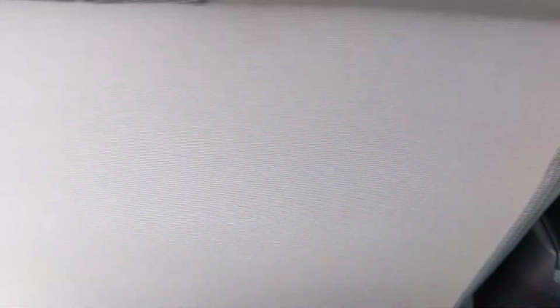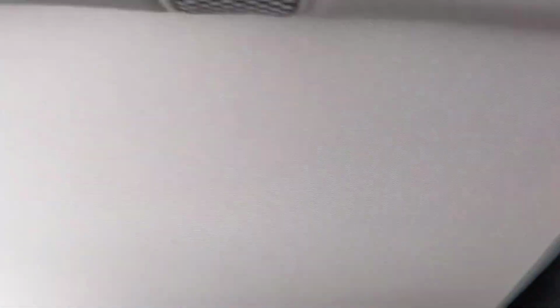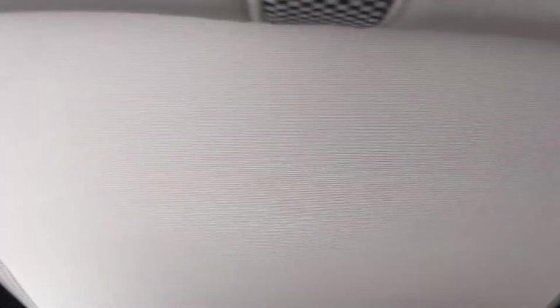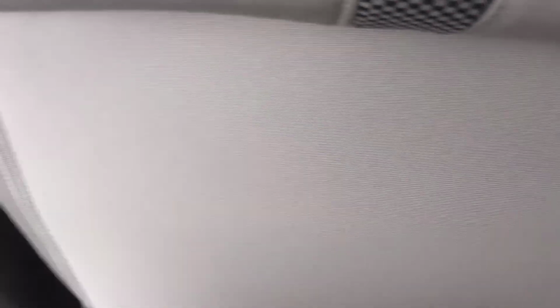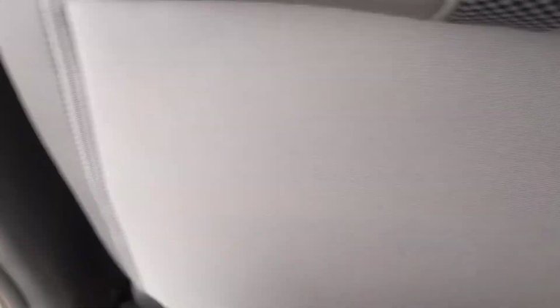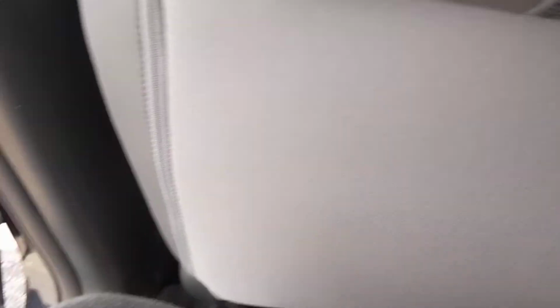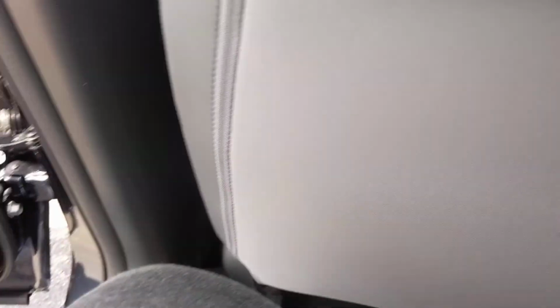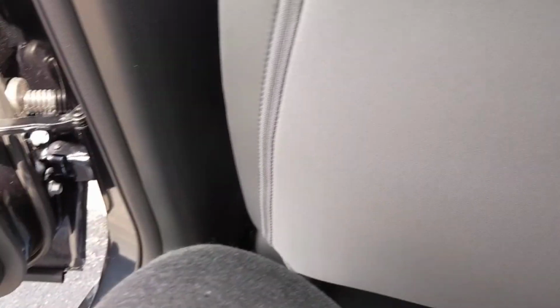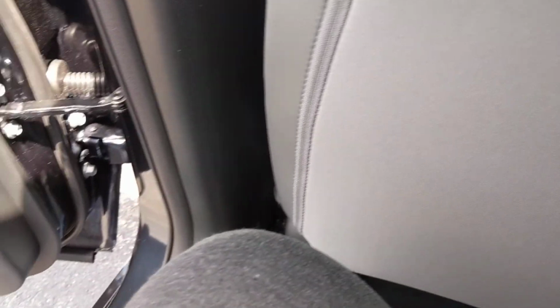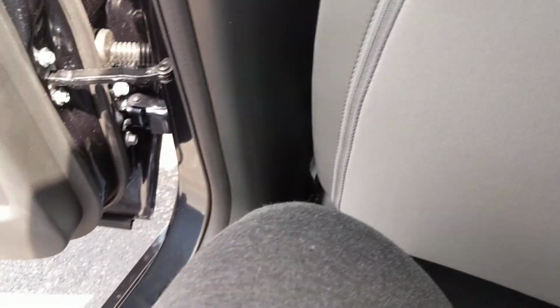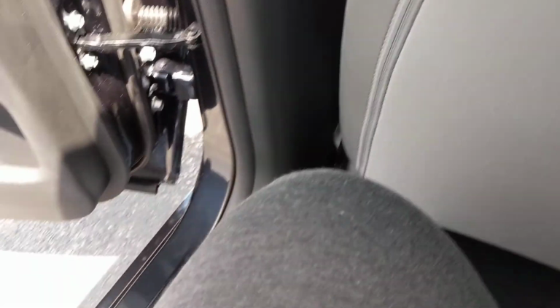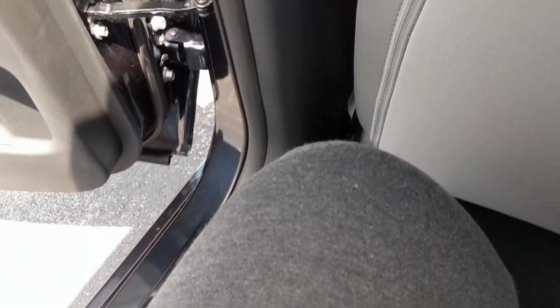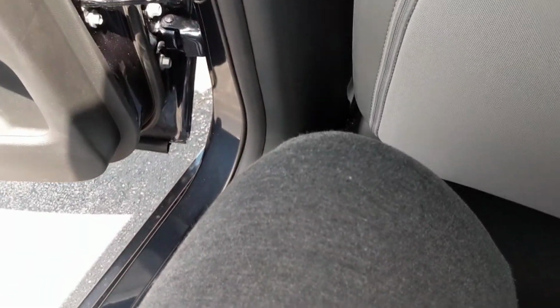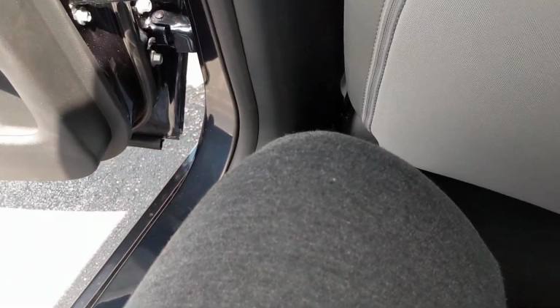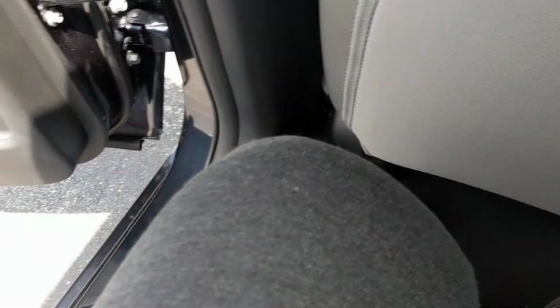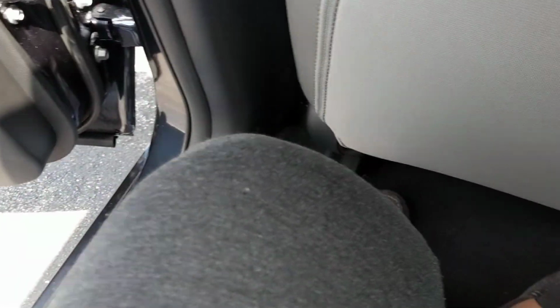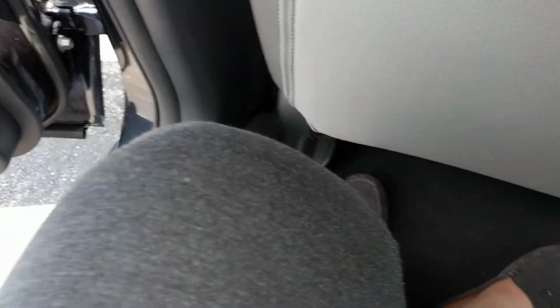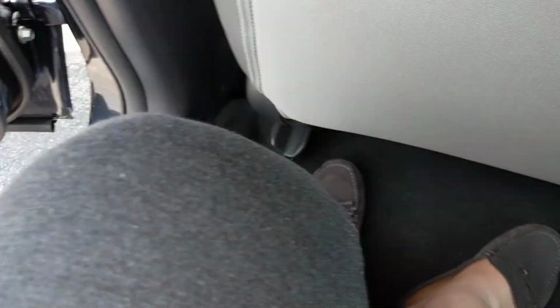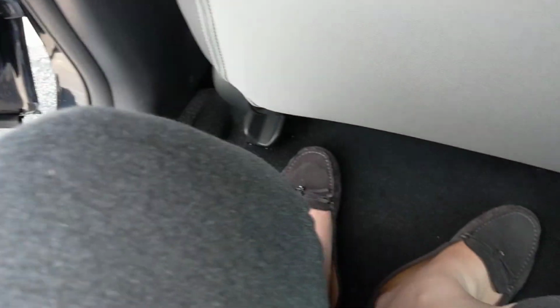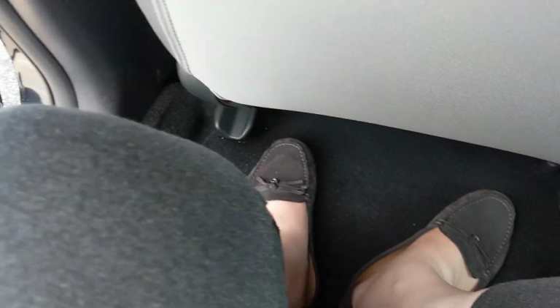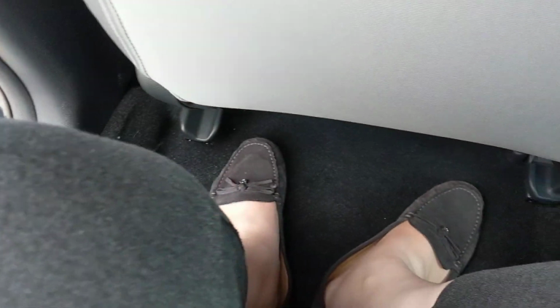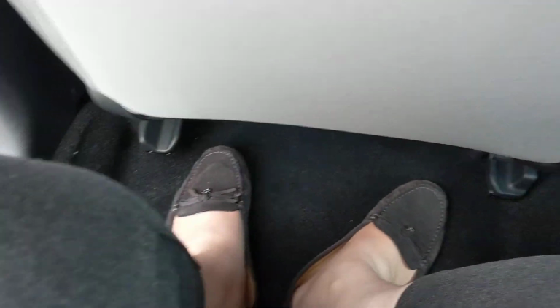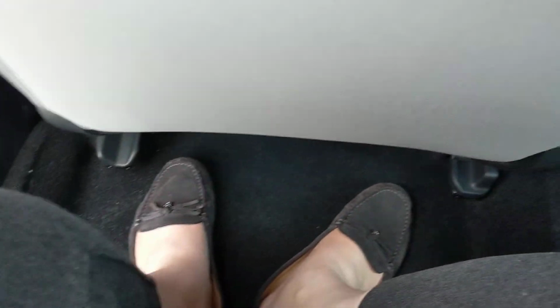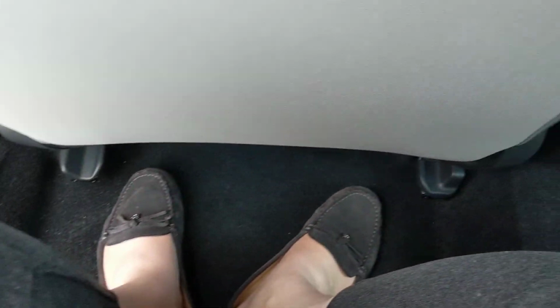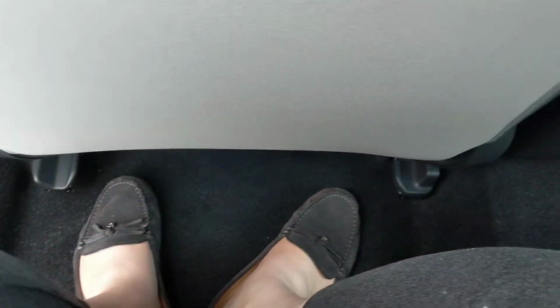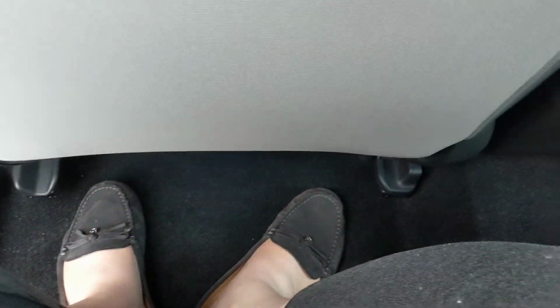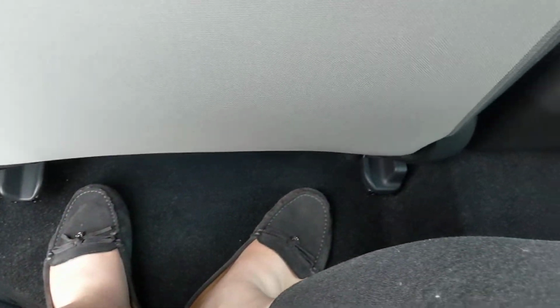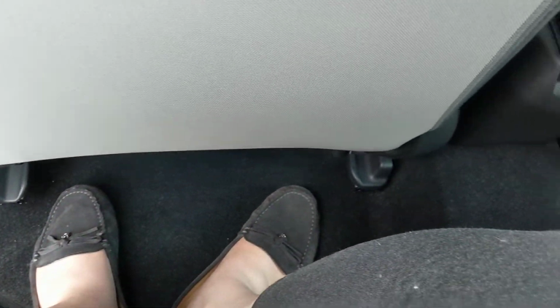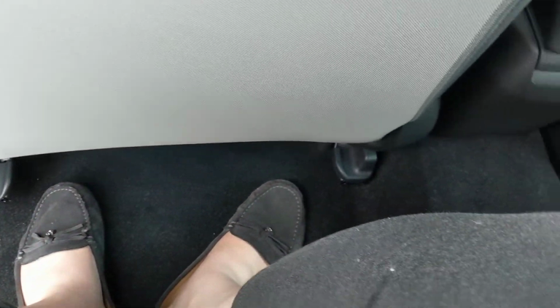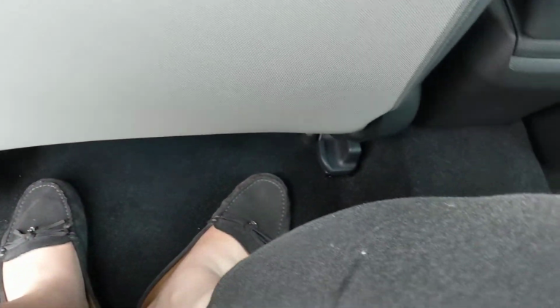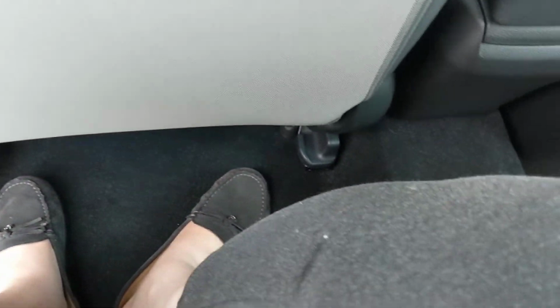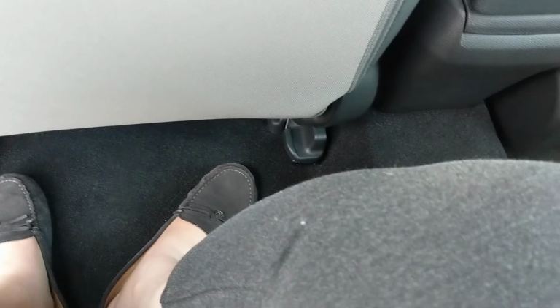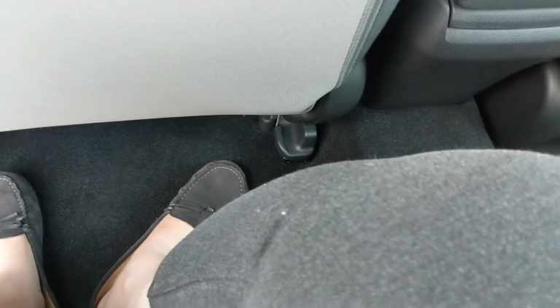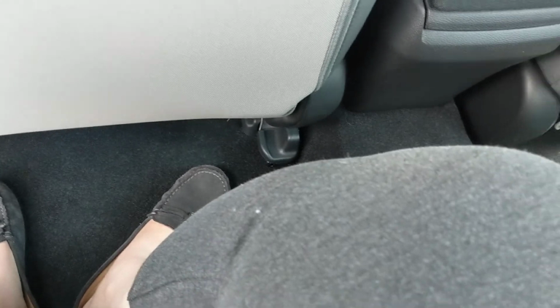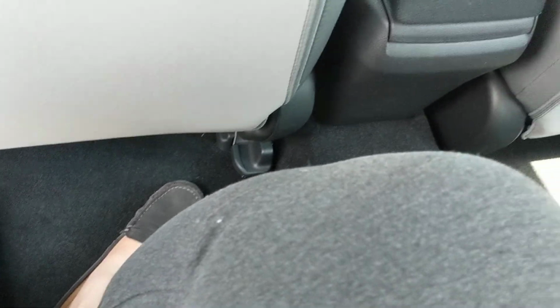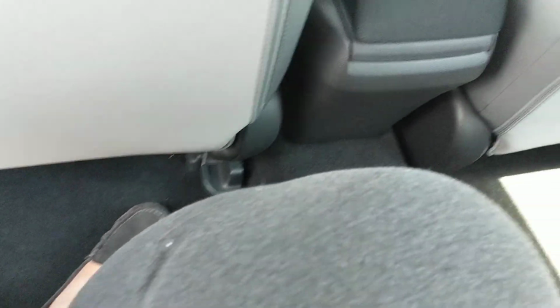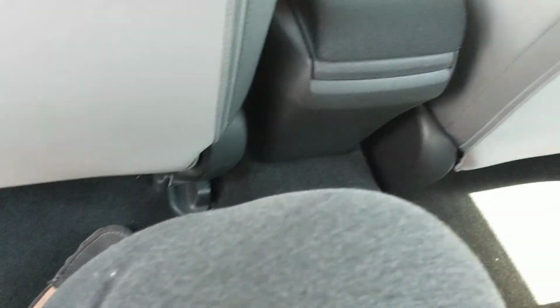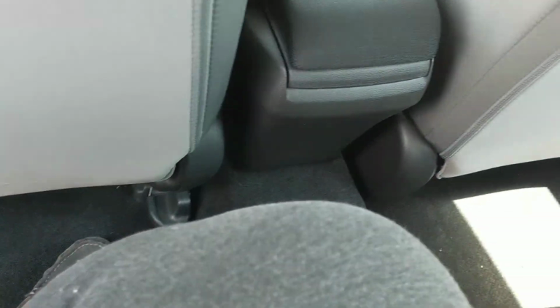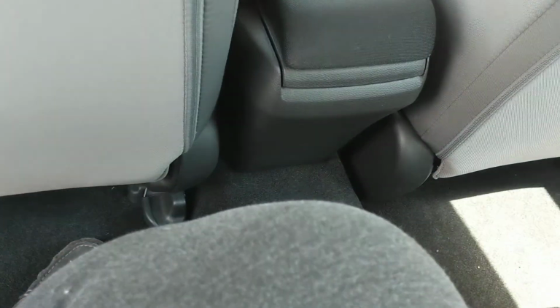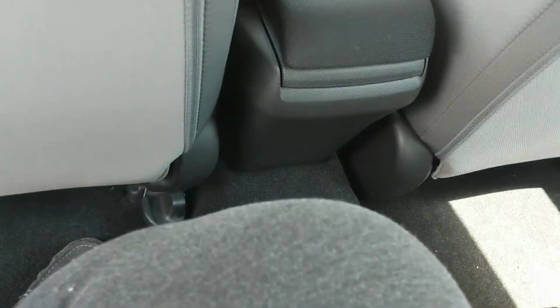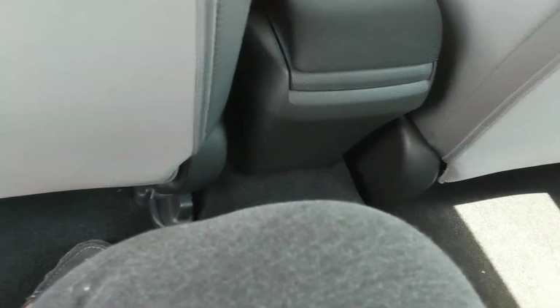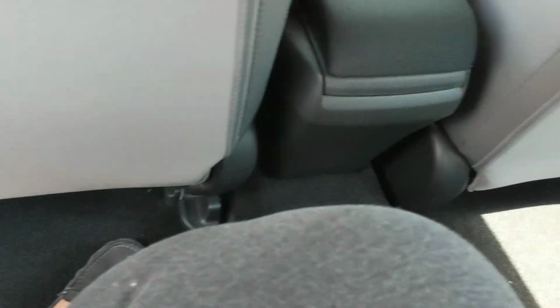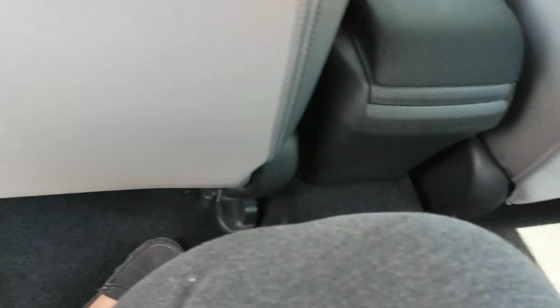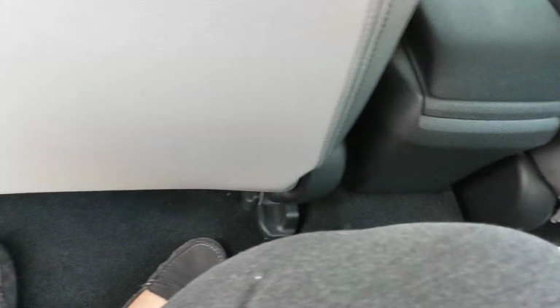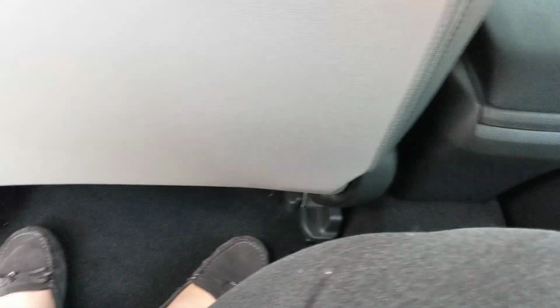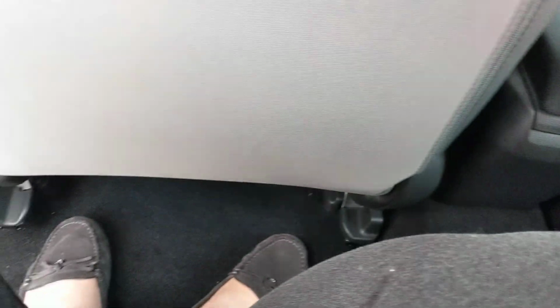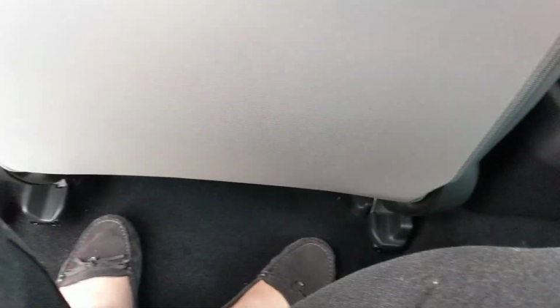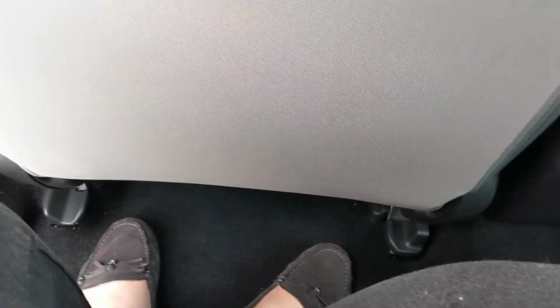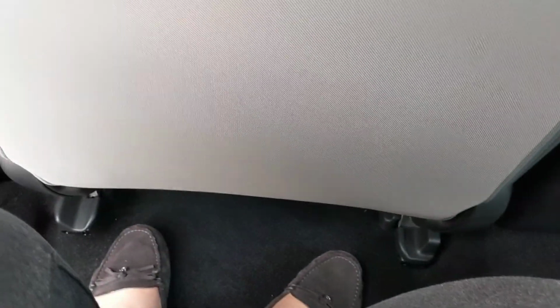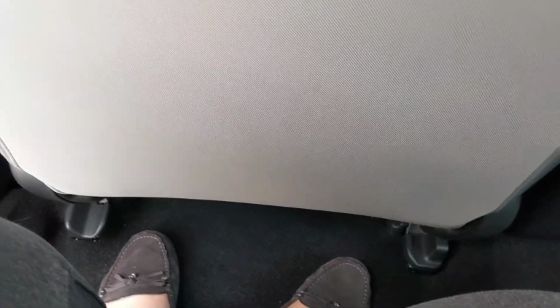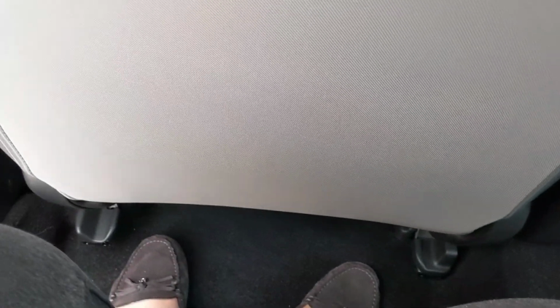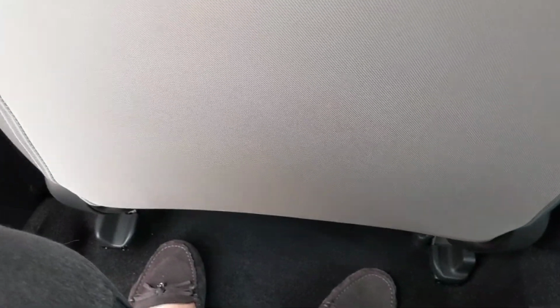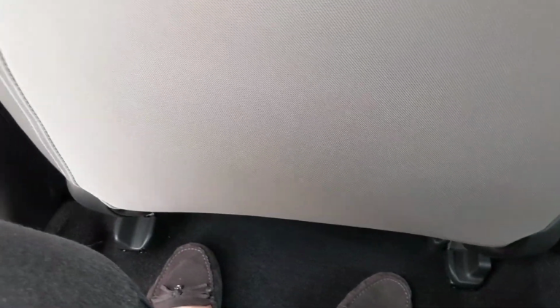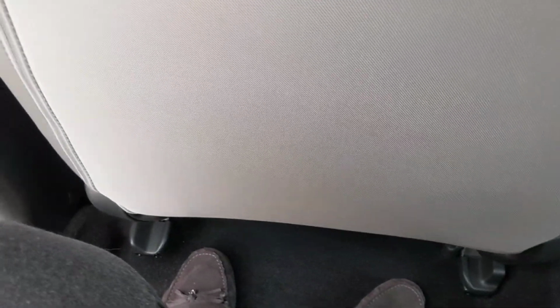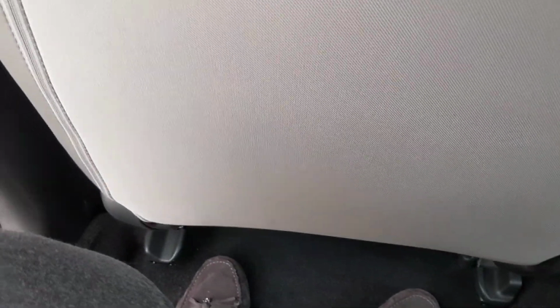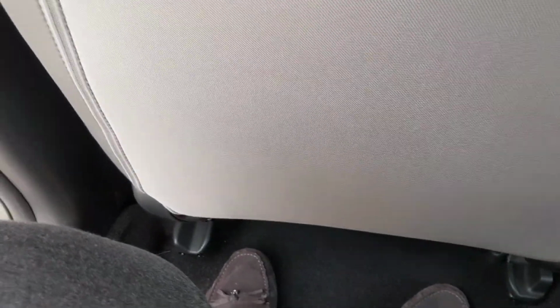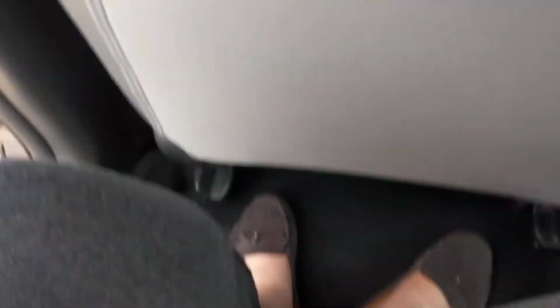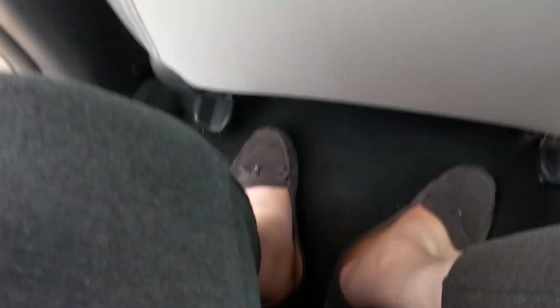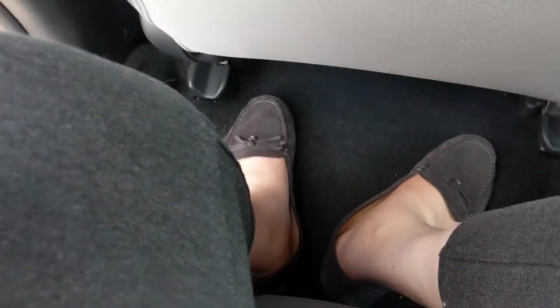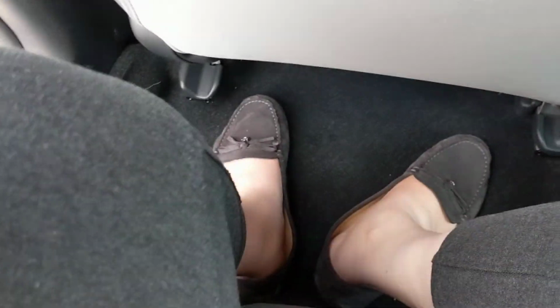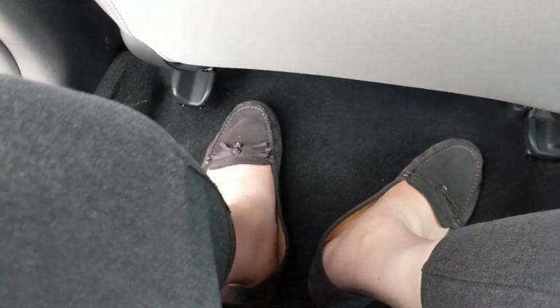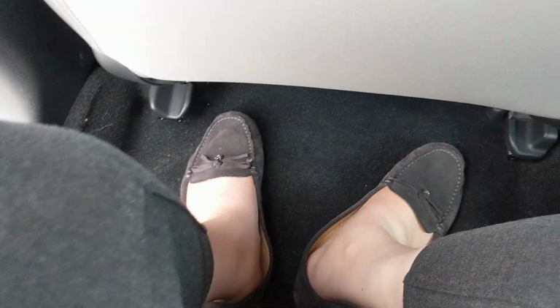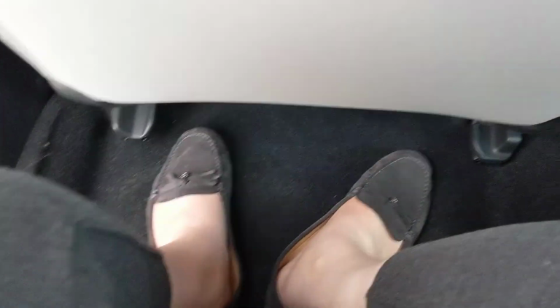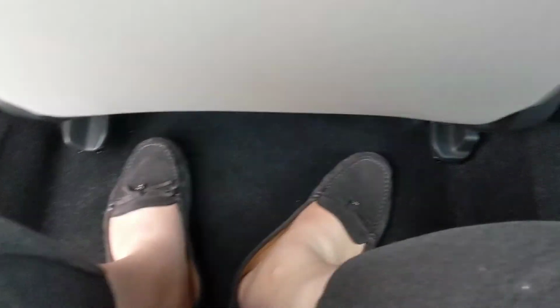With the seat pushed all the way back, I have tons of extra room — being 5'10", that's saying quite a bit.